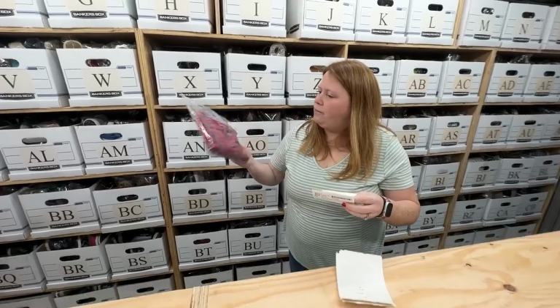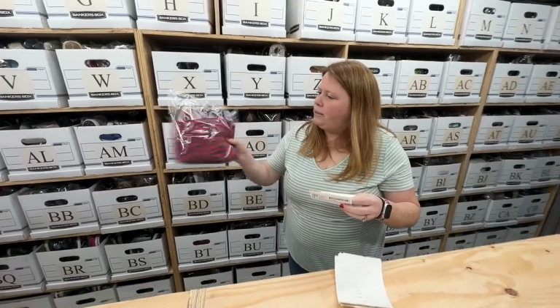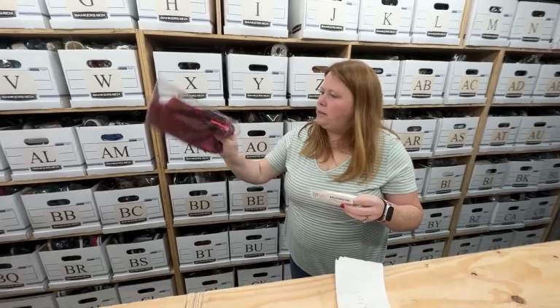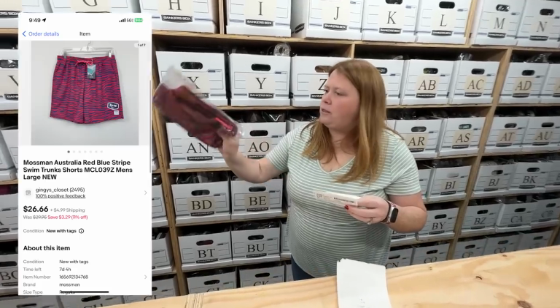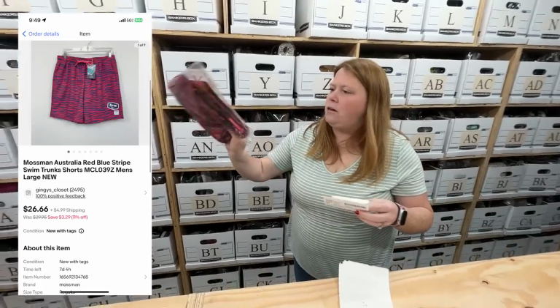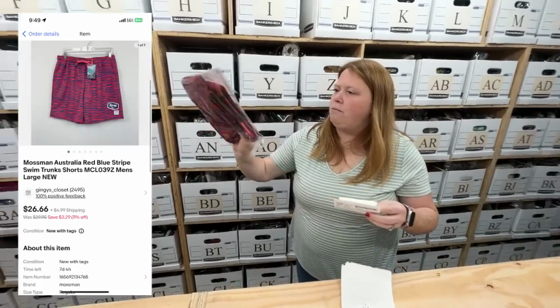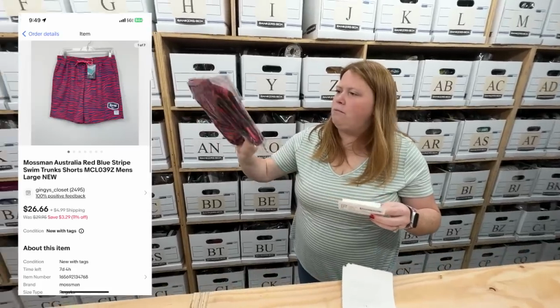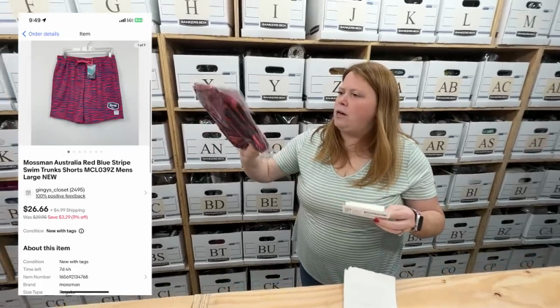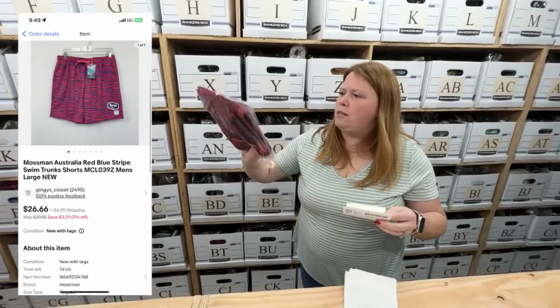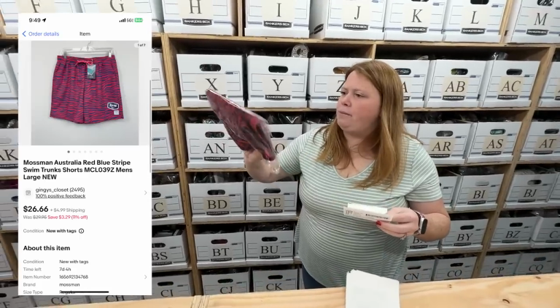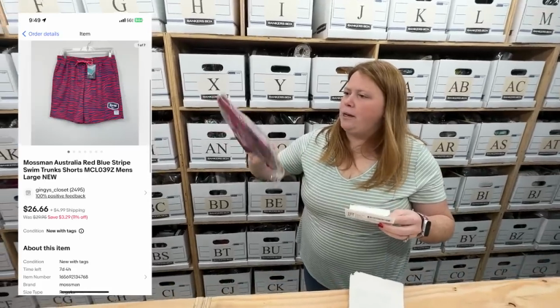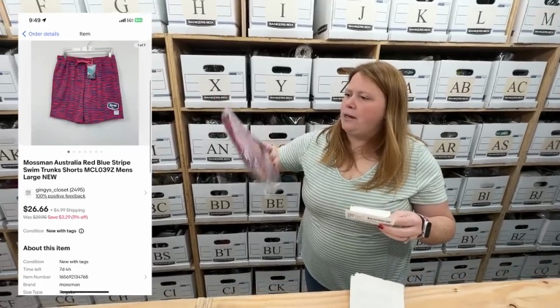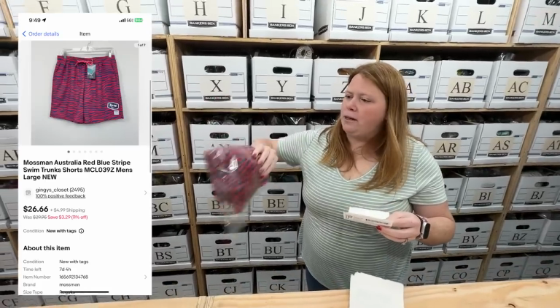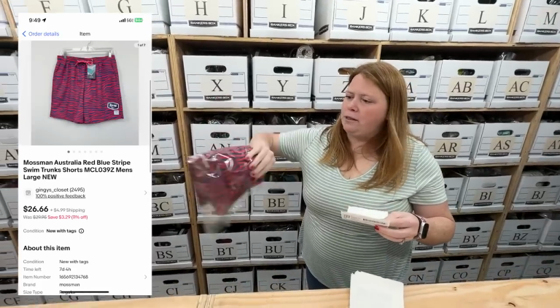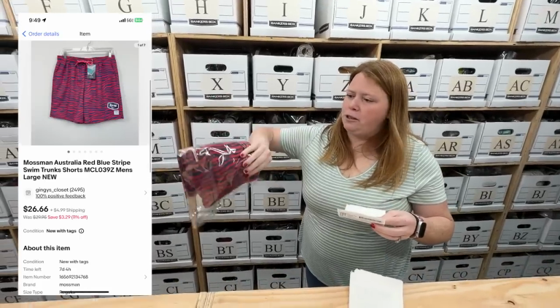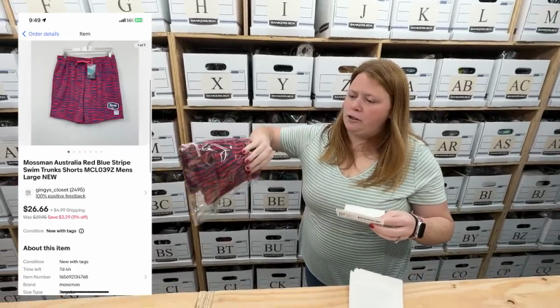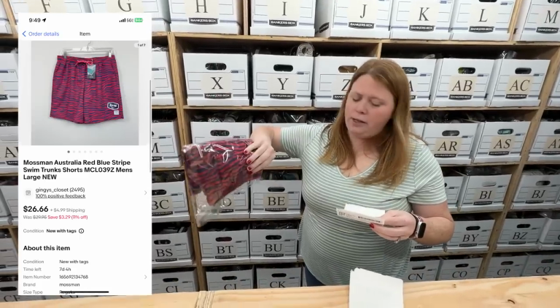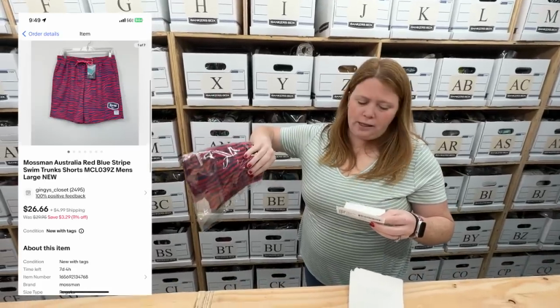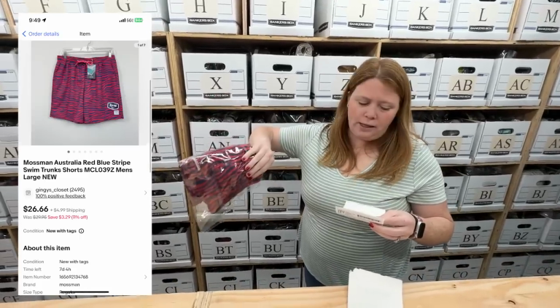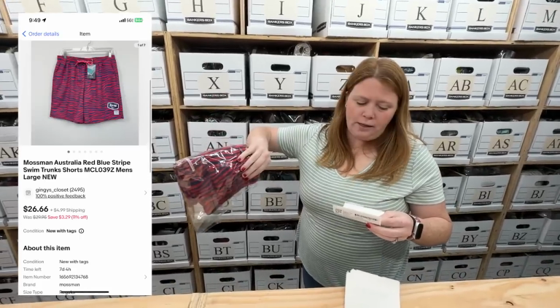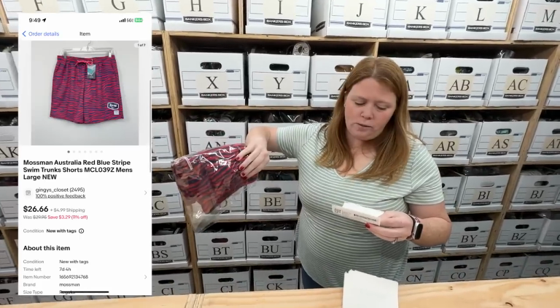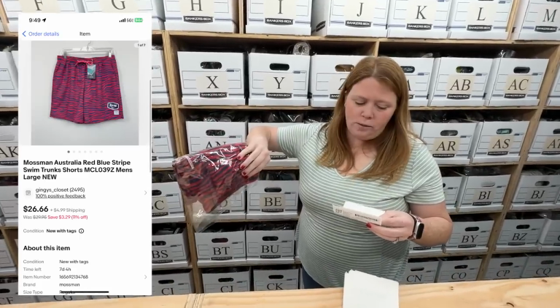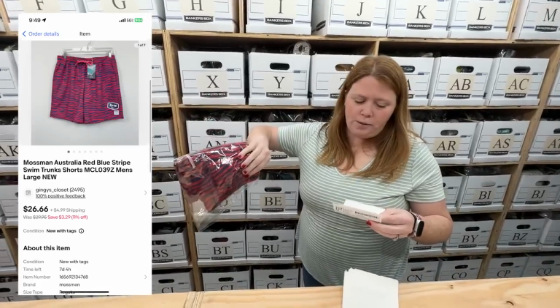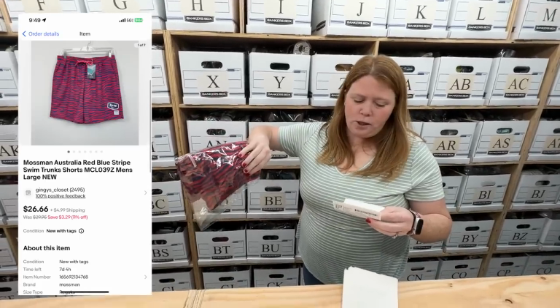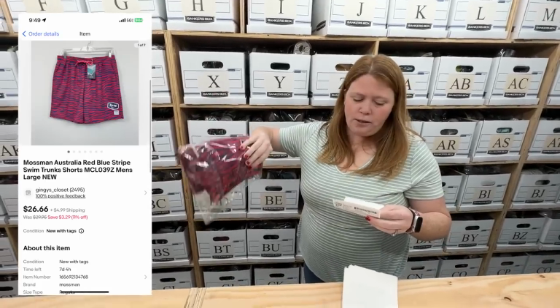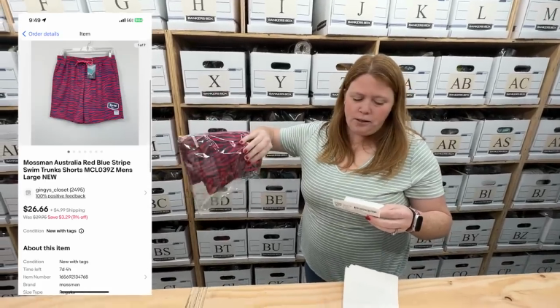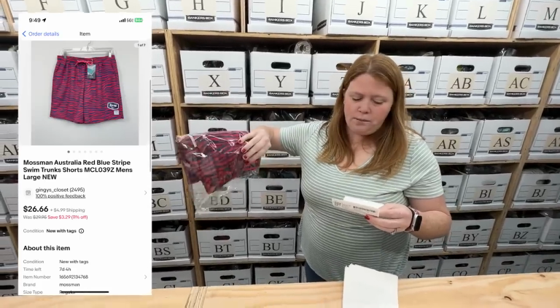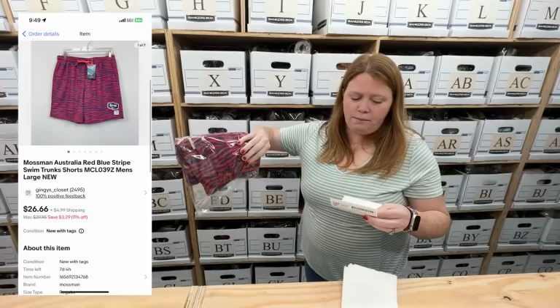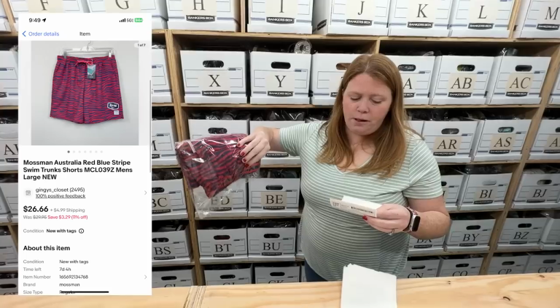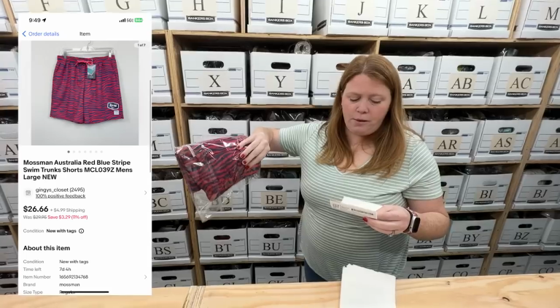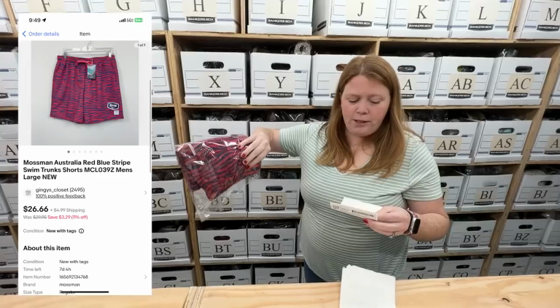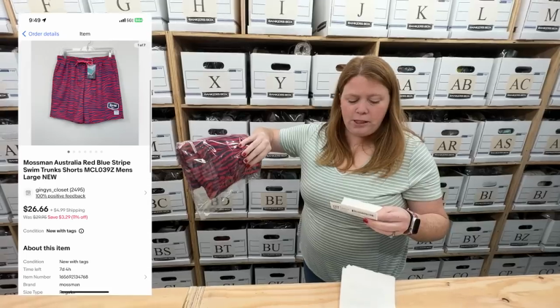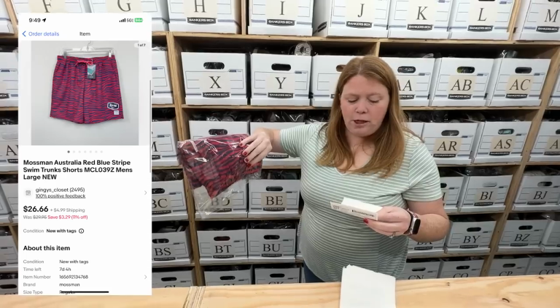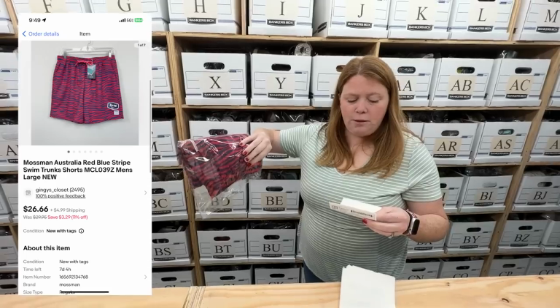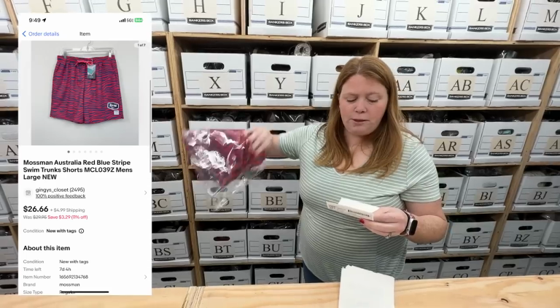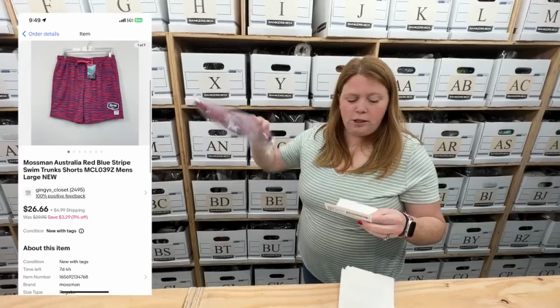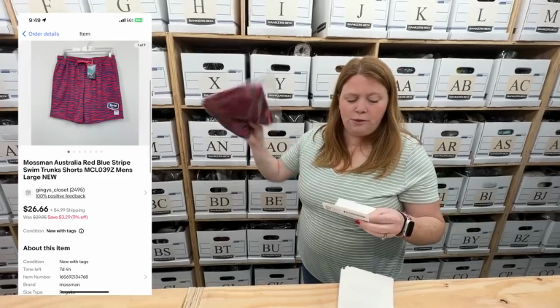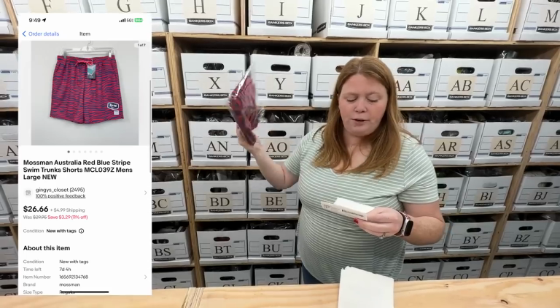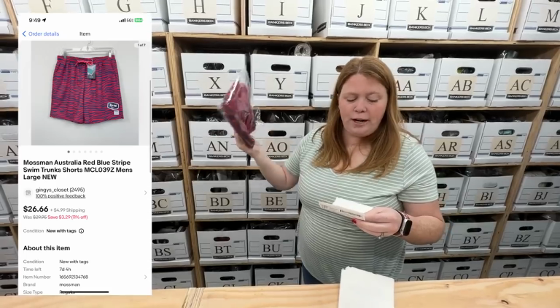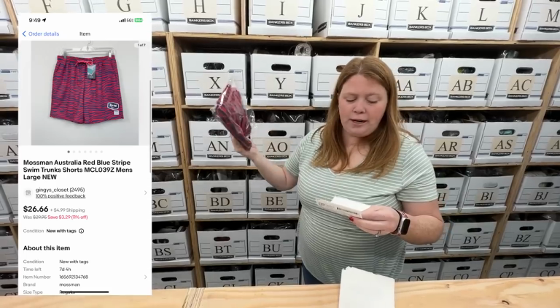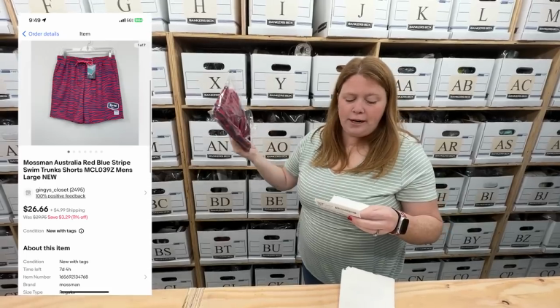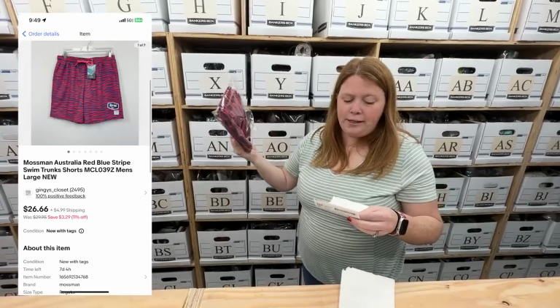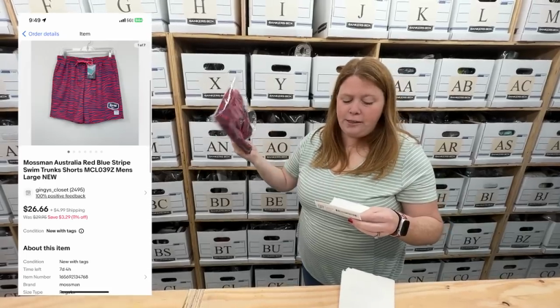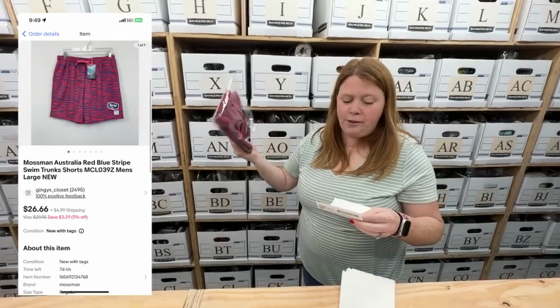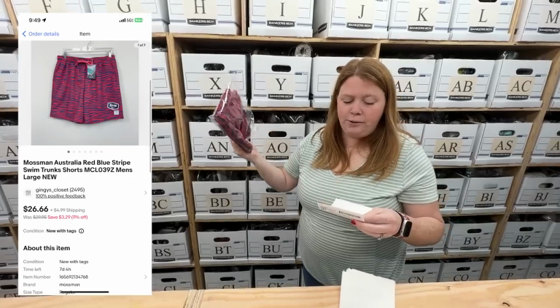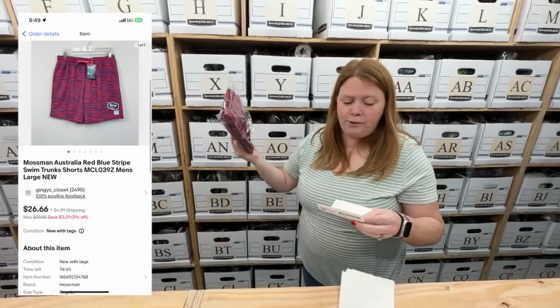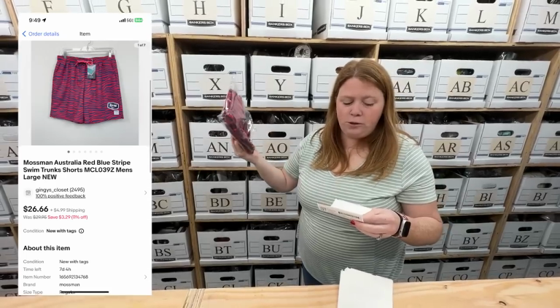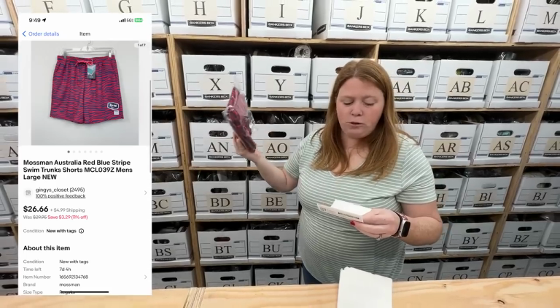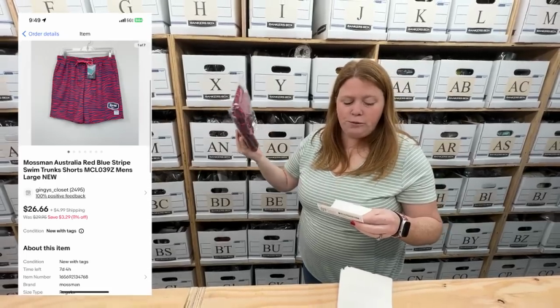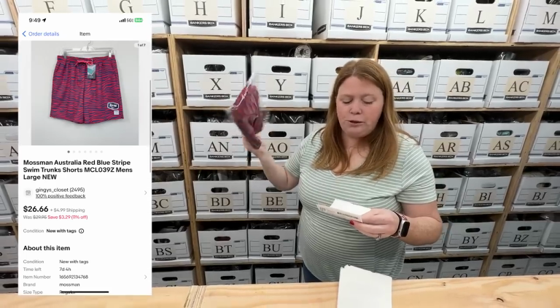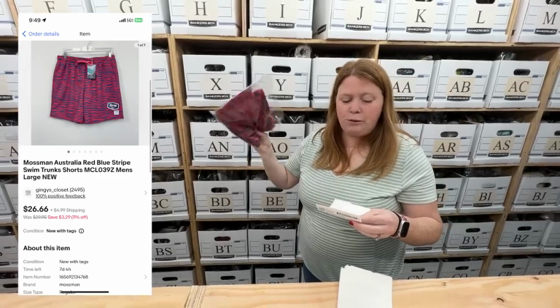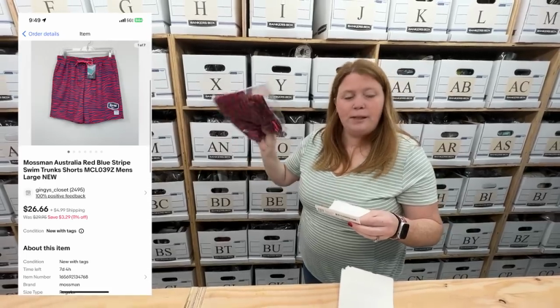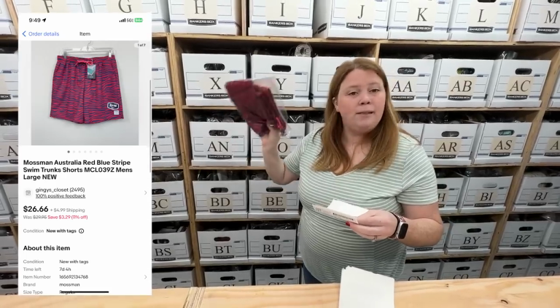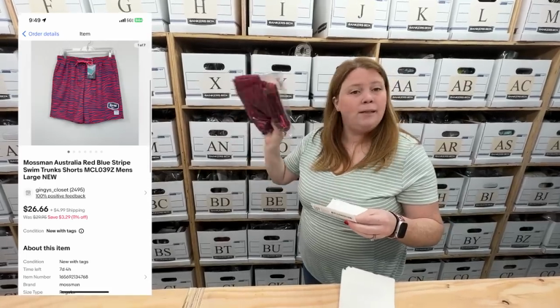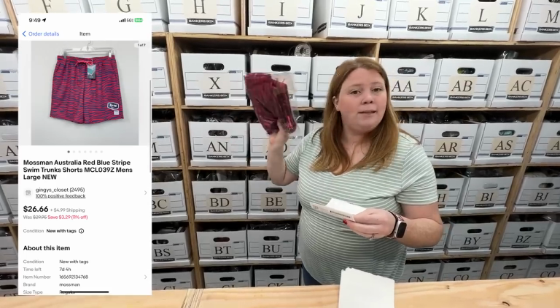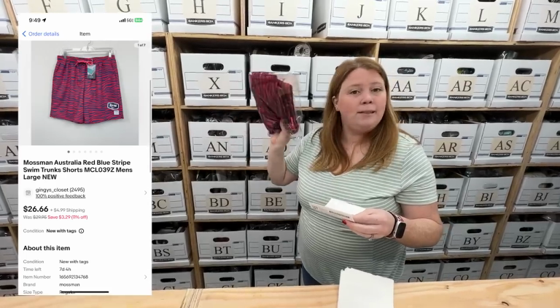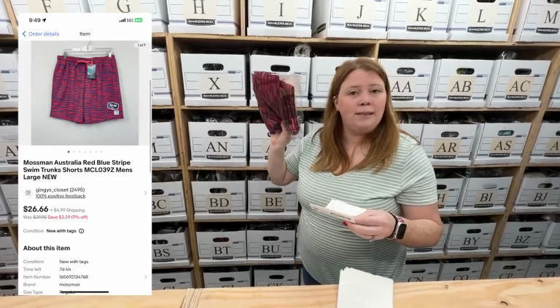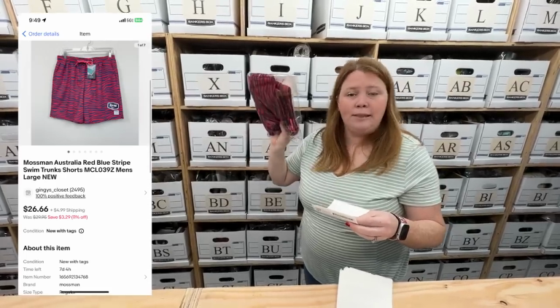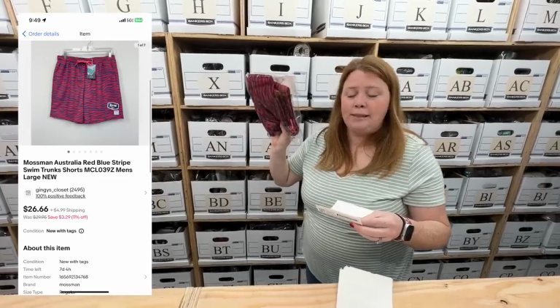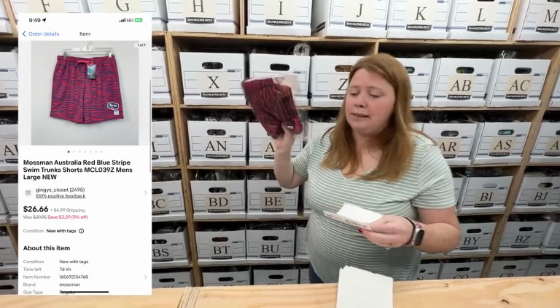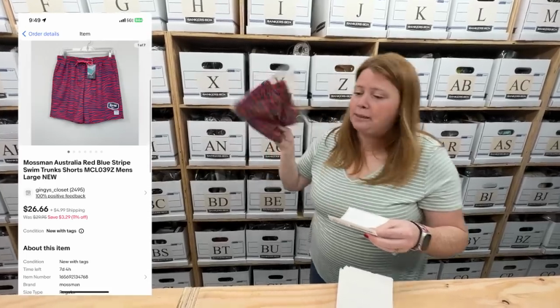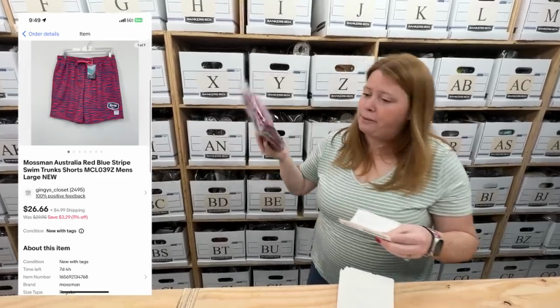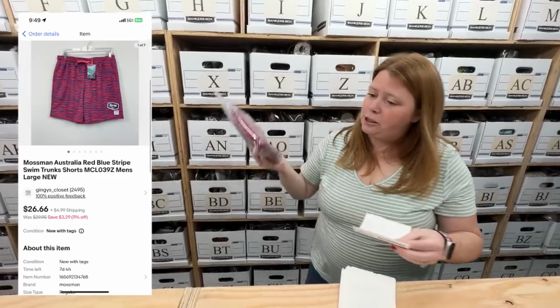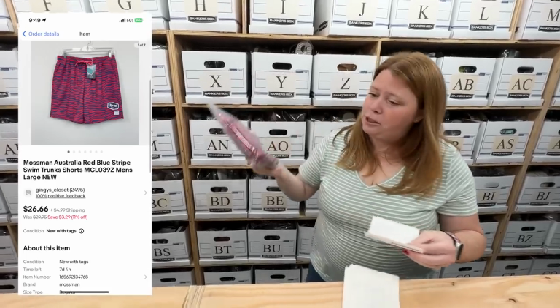These are Mossman Australia swim trunks — bought retail arbitrage for $8.92, sold for $26.66 plus shipping.